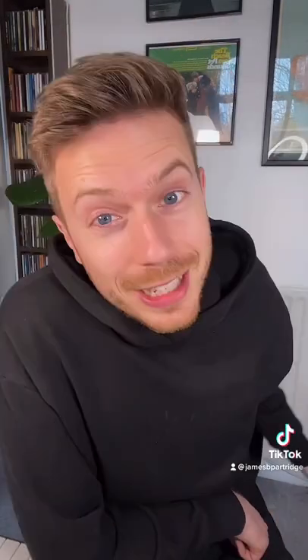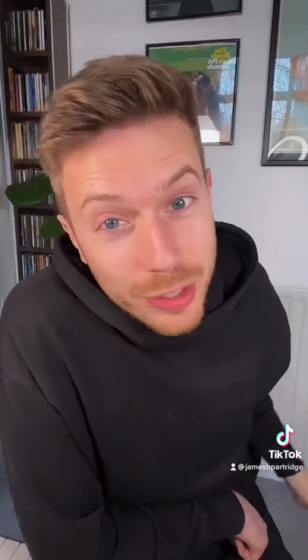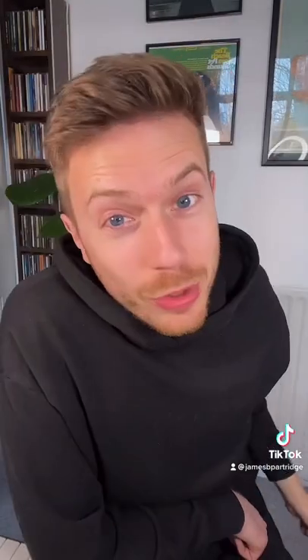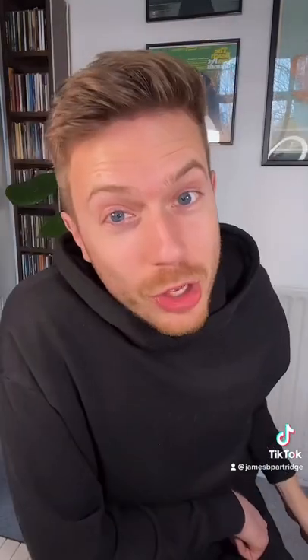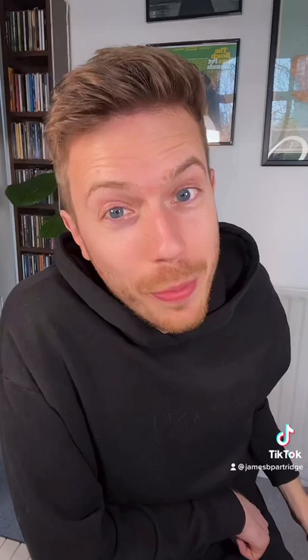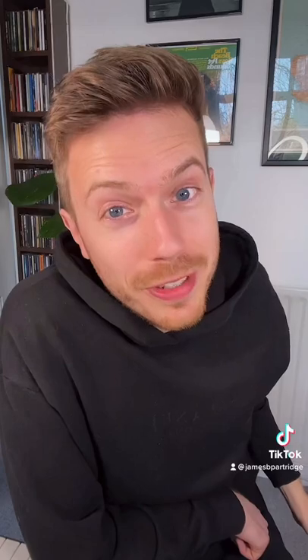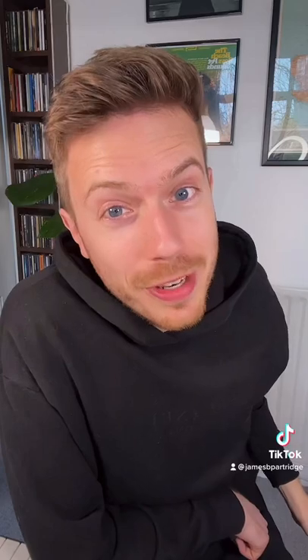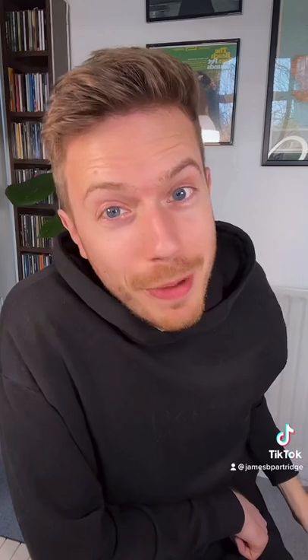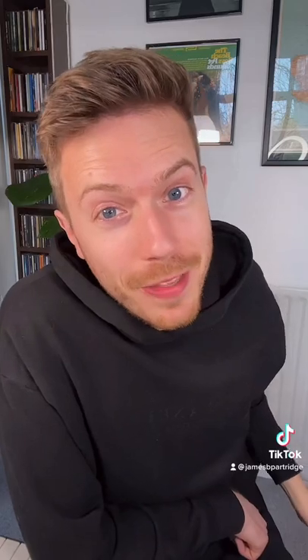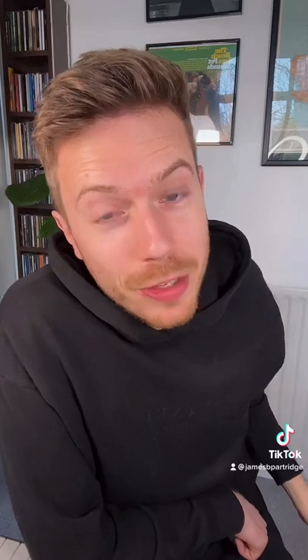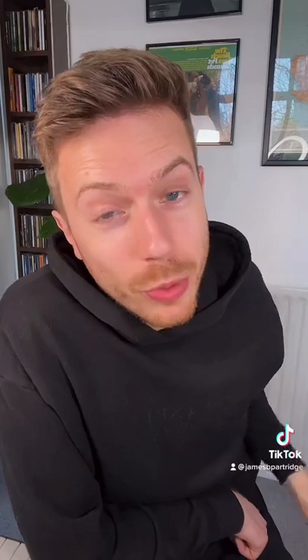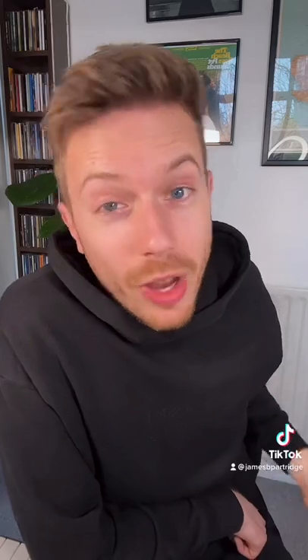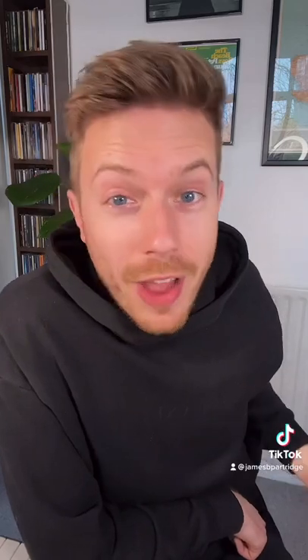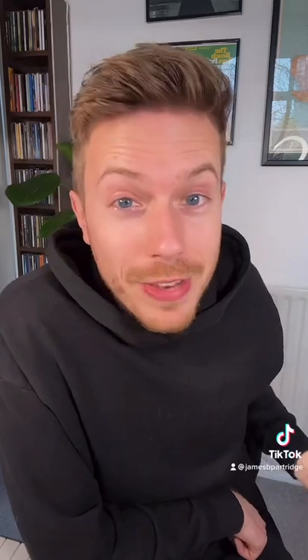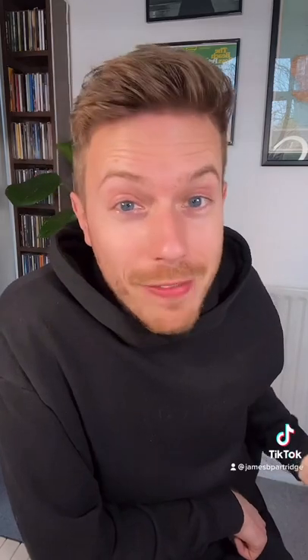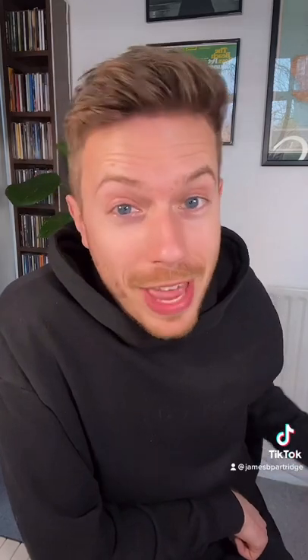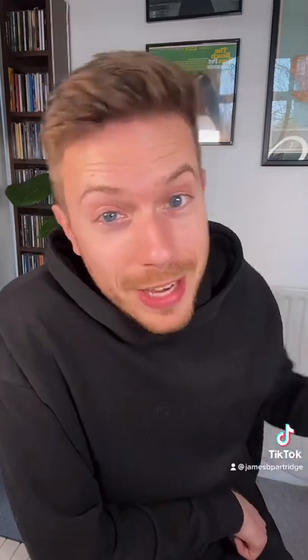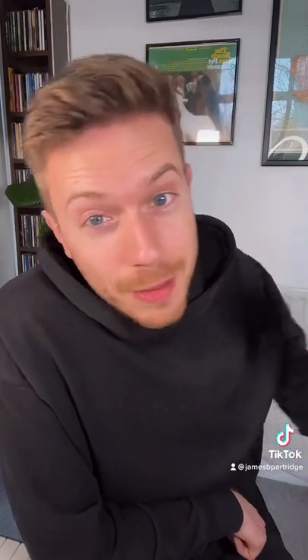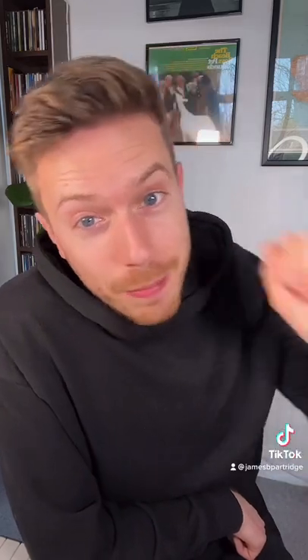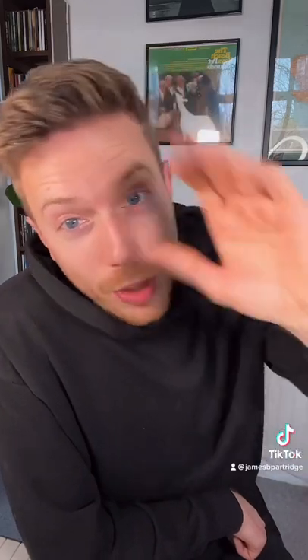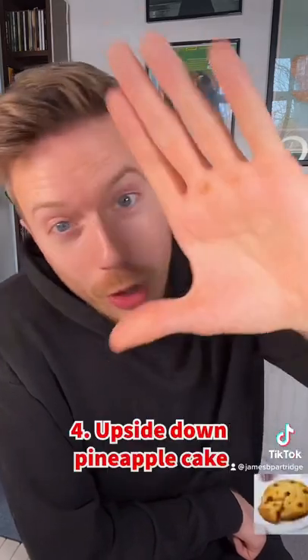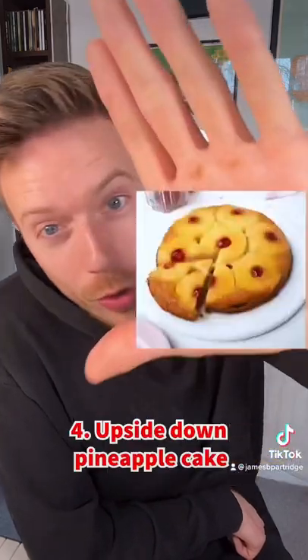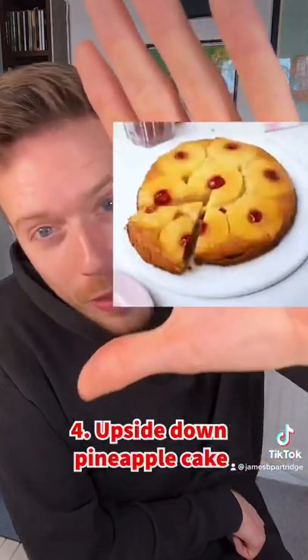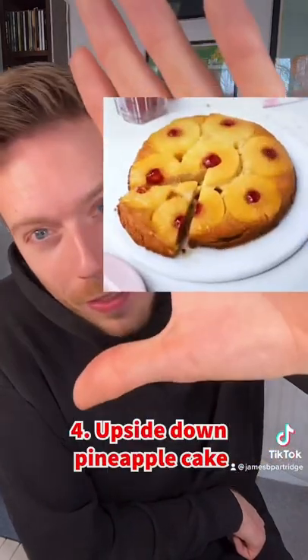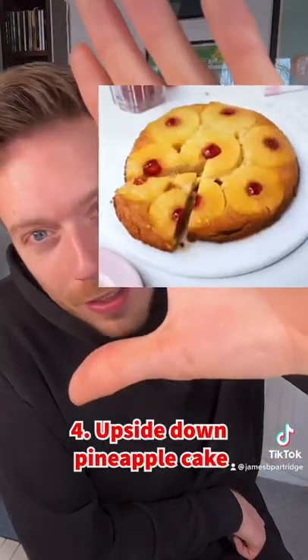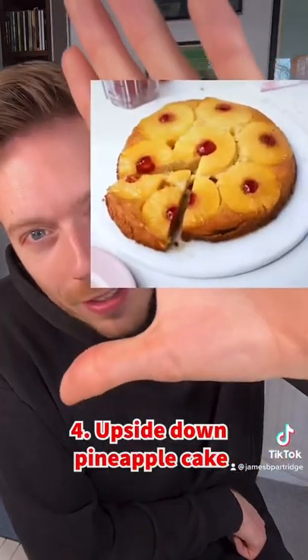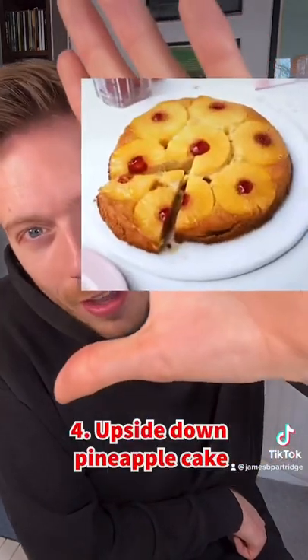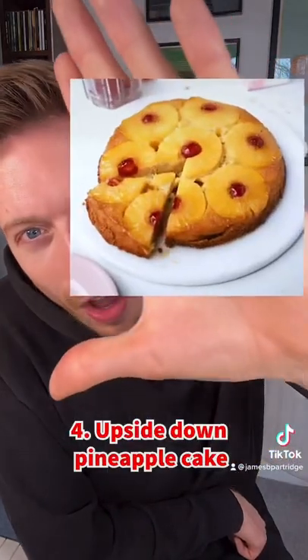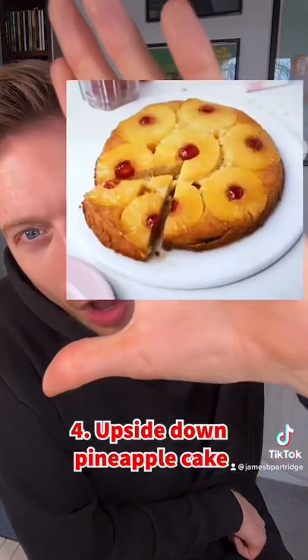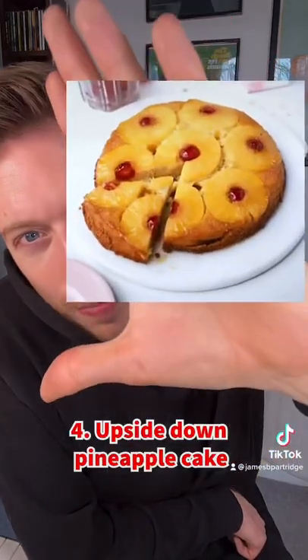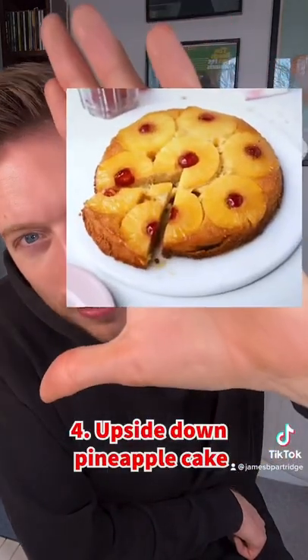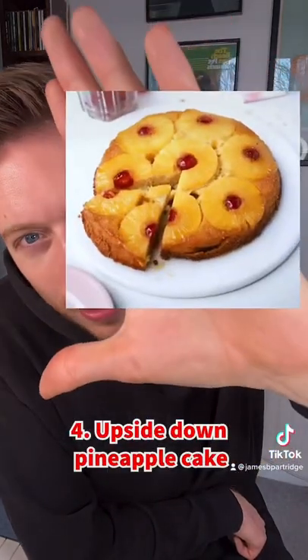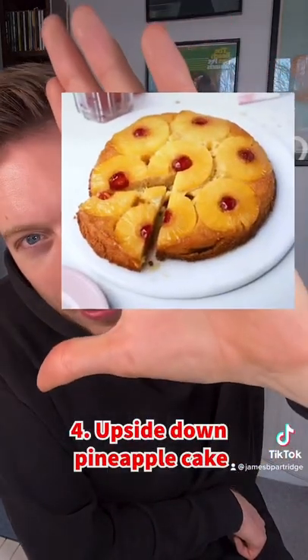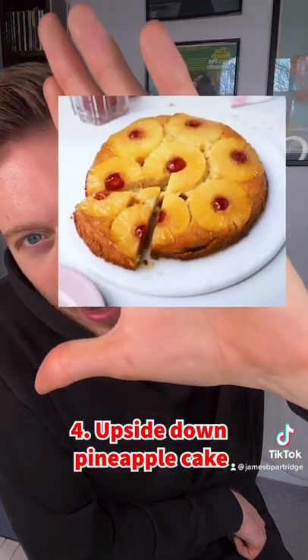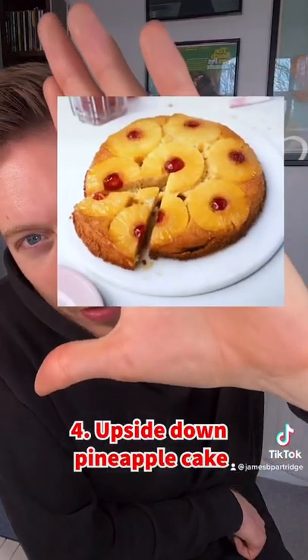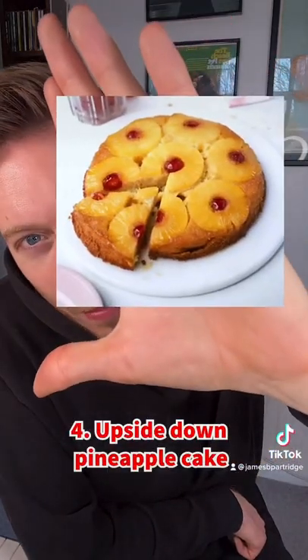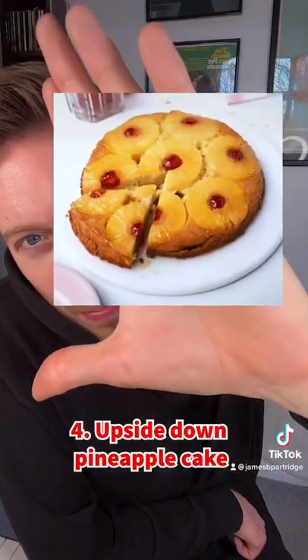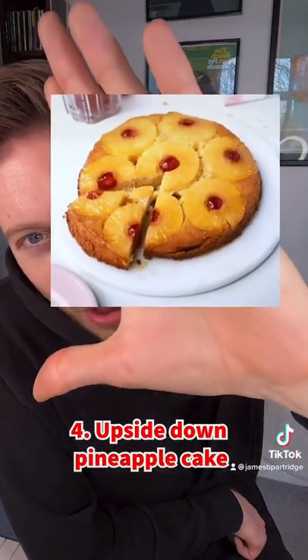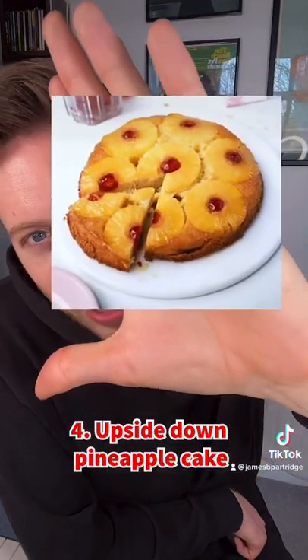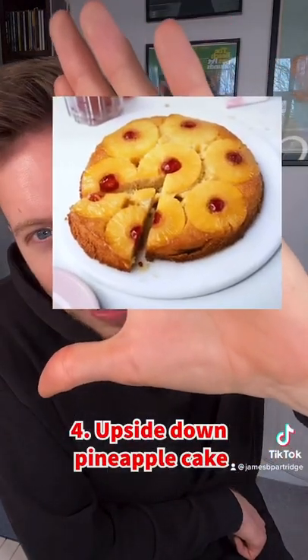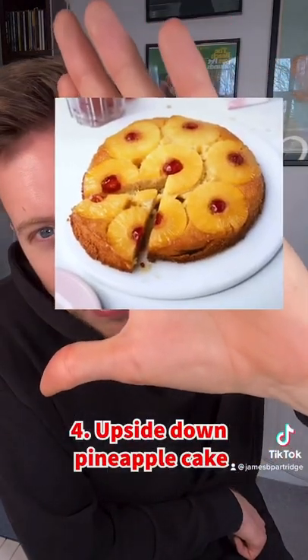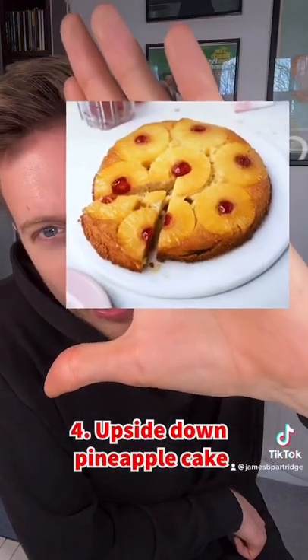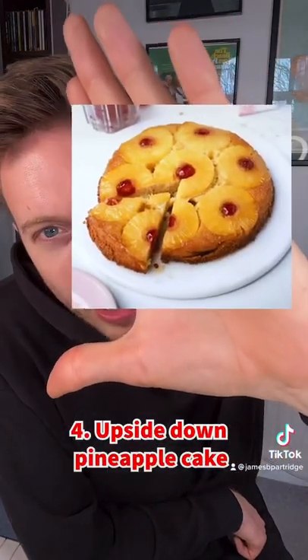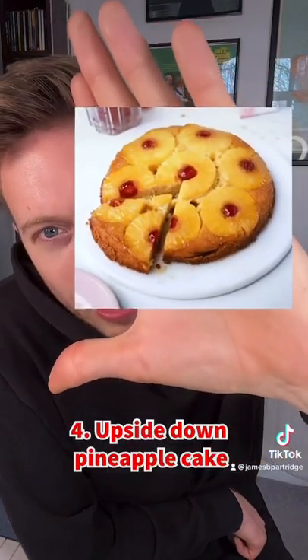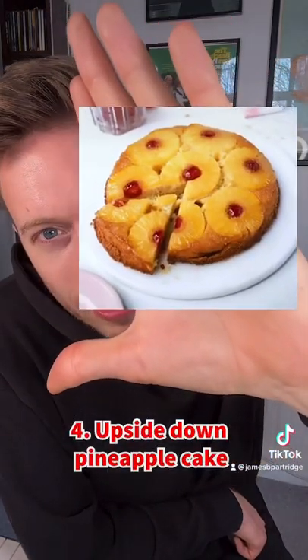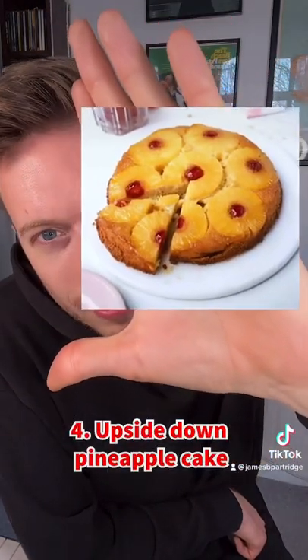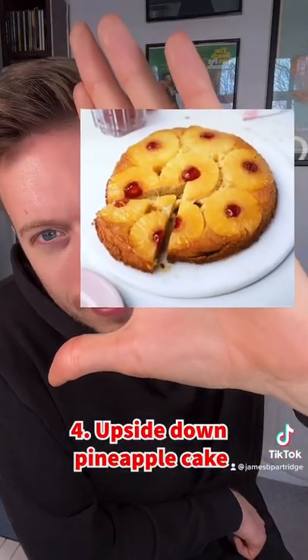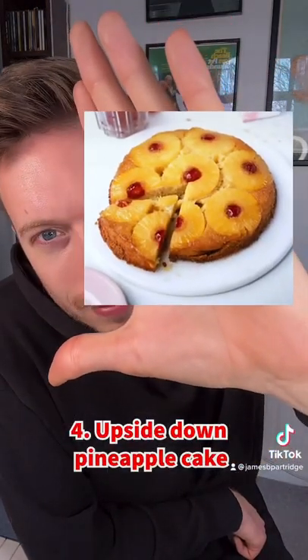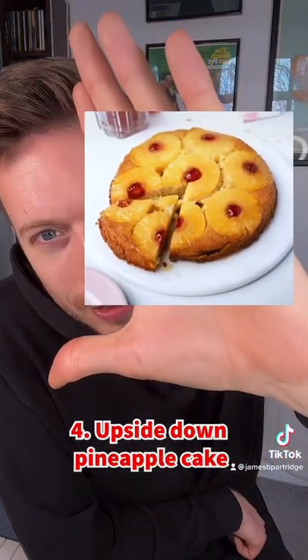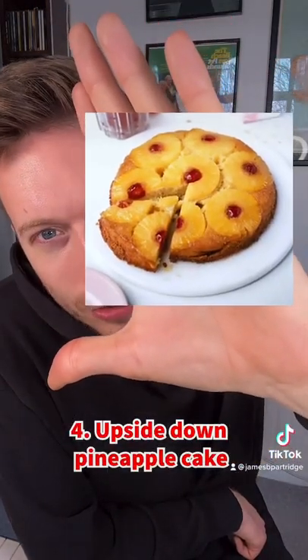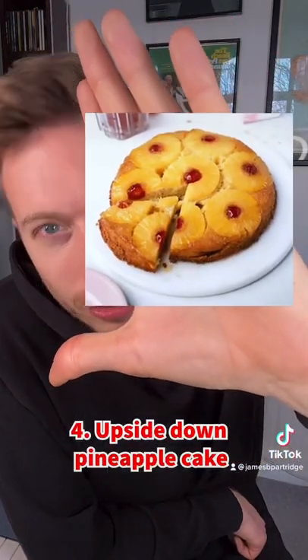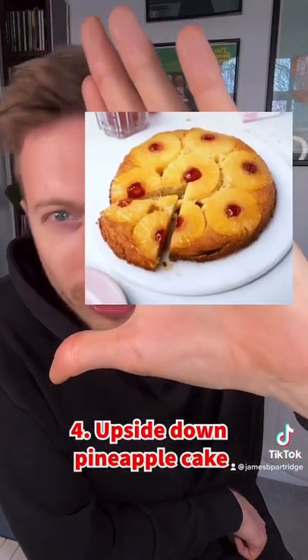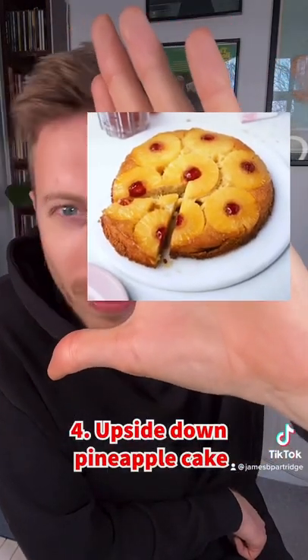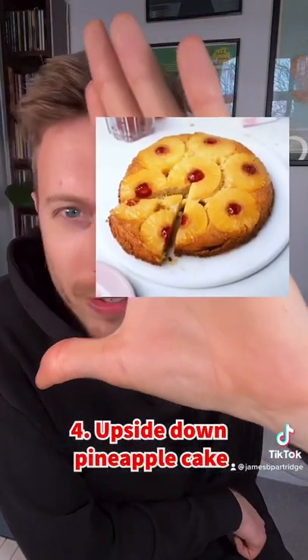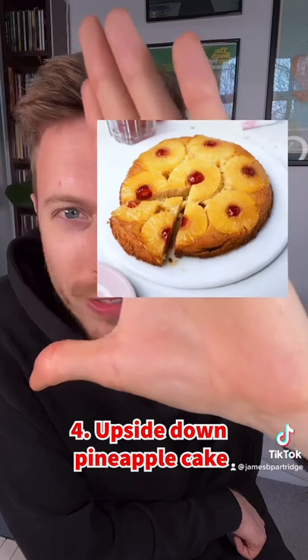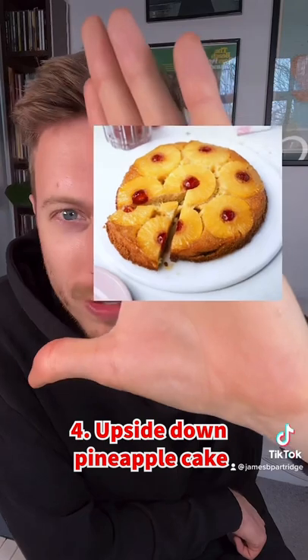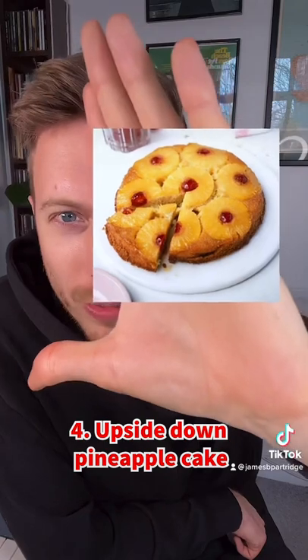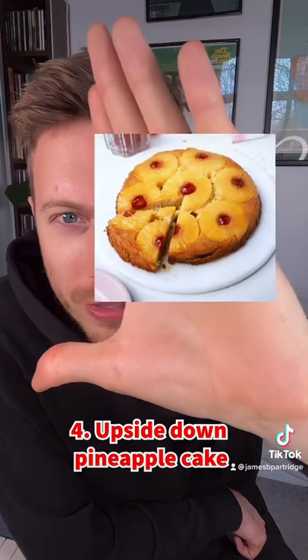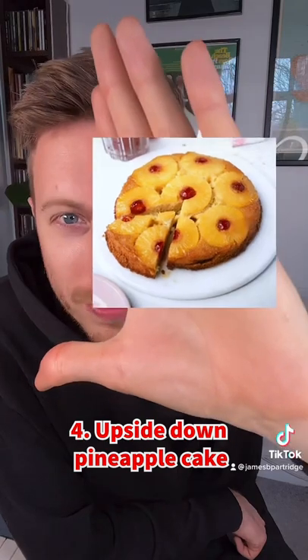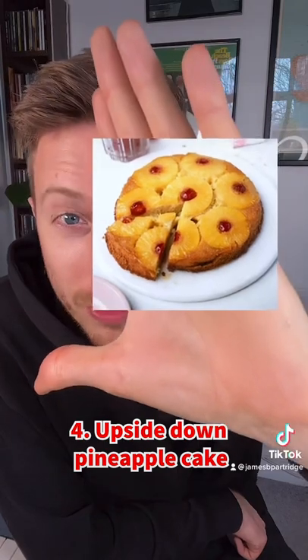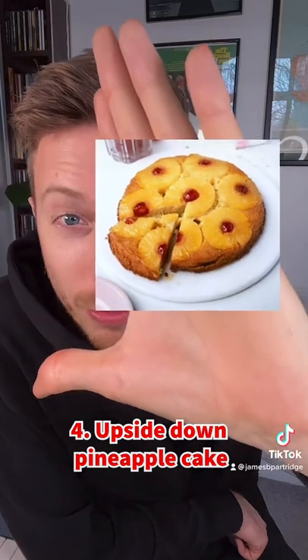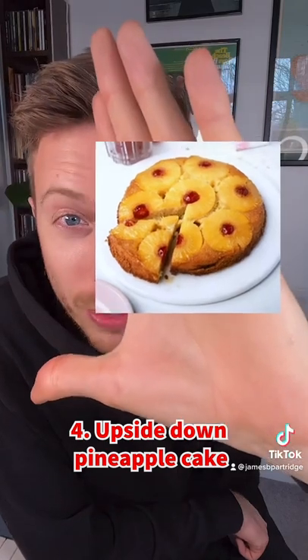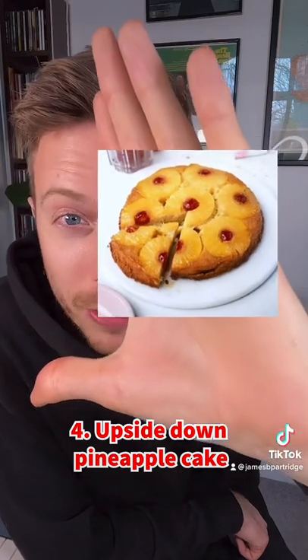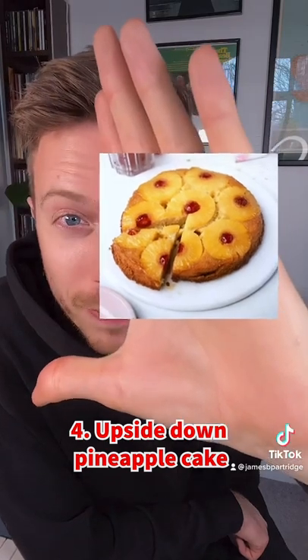Now someone commented about this one — I've never had it, but who had this? Upside down pineapple cake. This has got cherries in it as well. Looks pretty good.